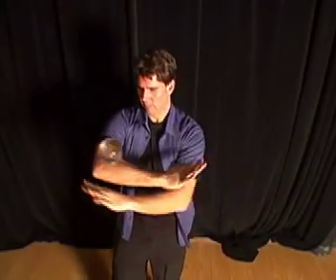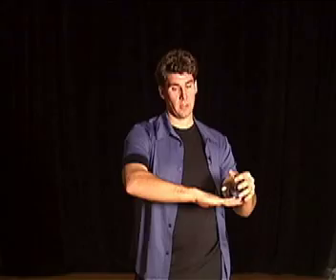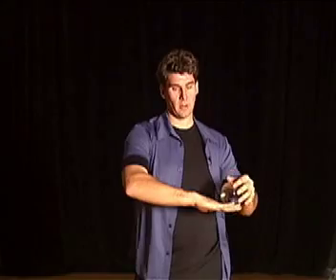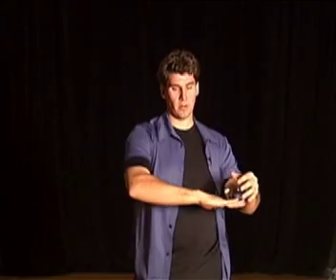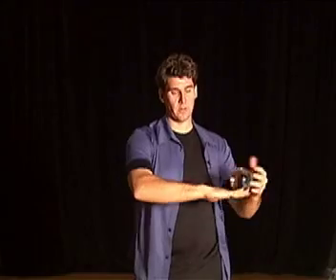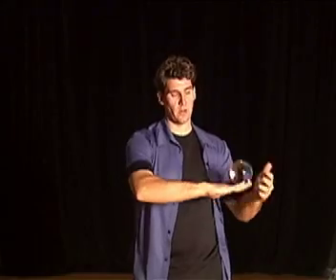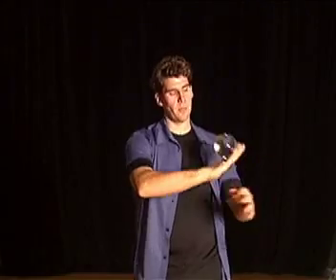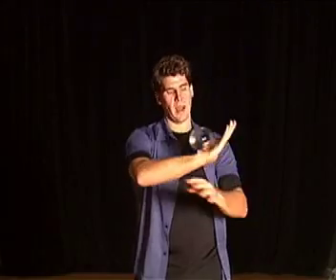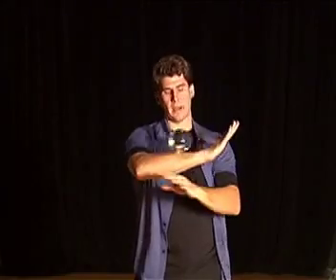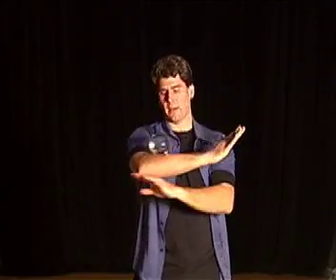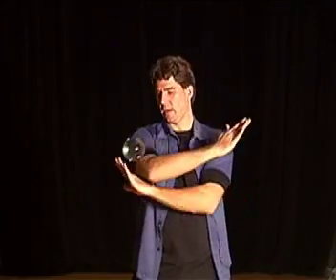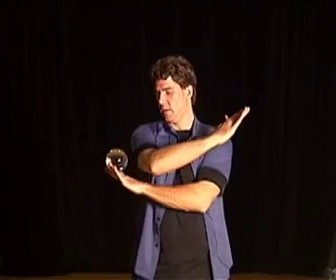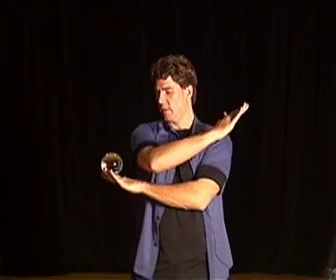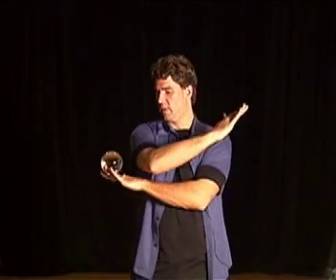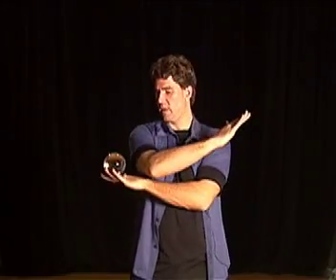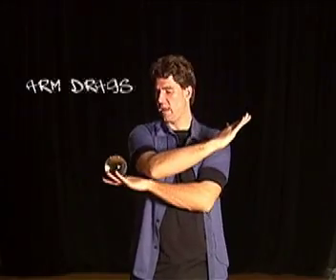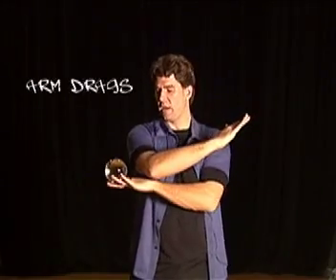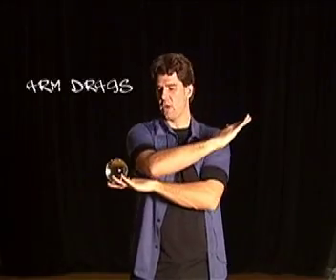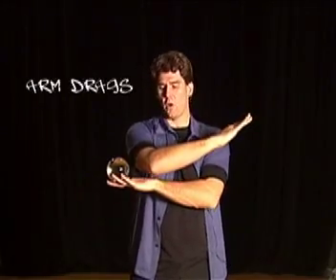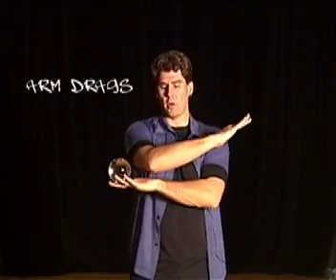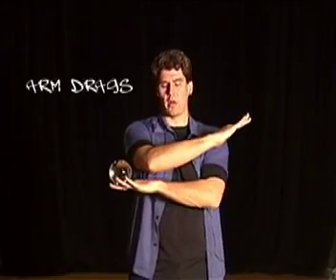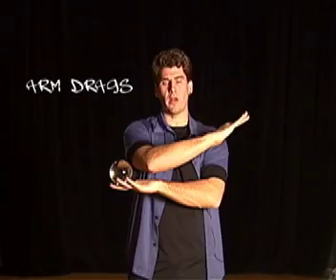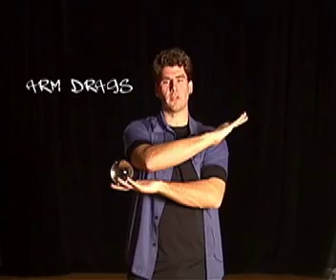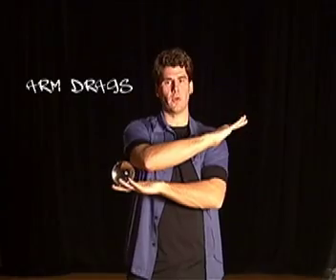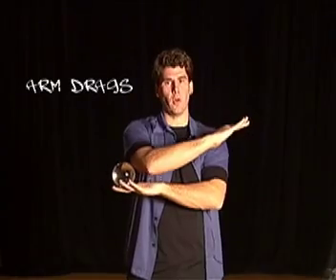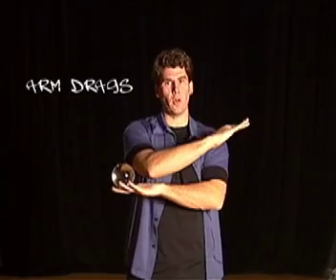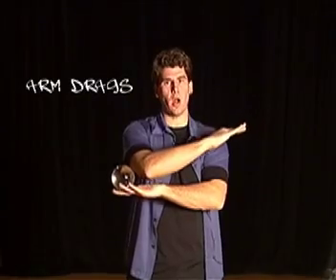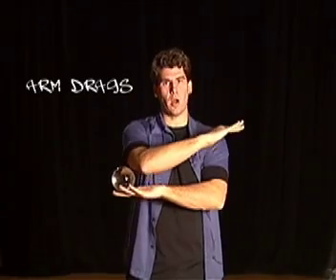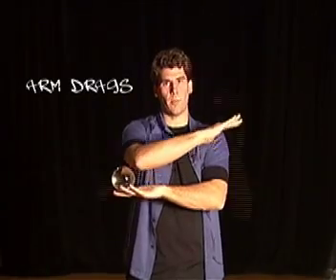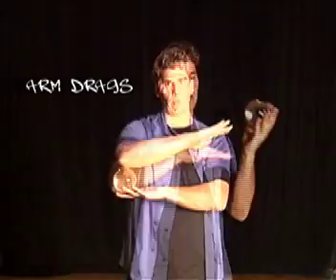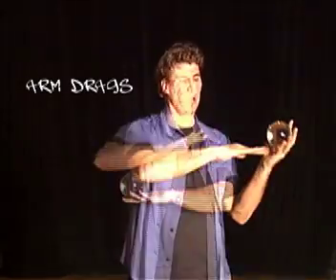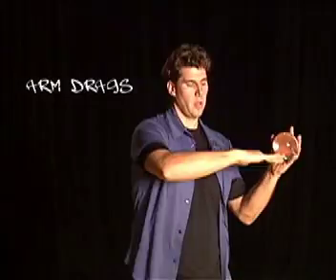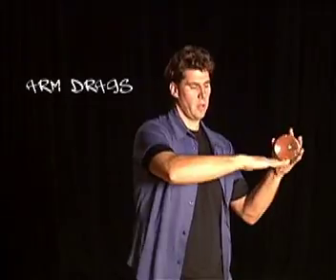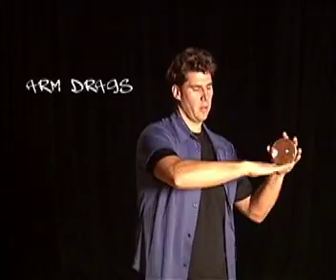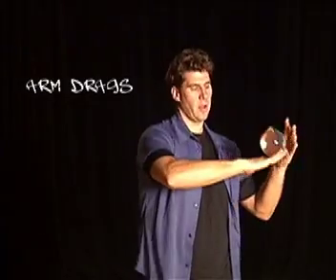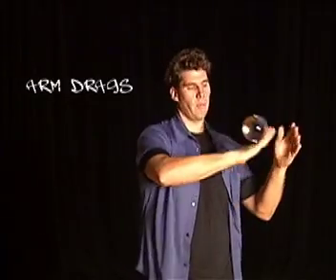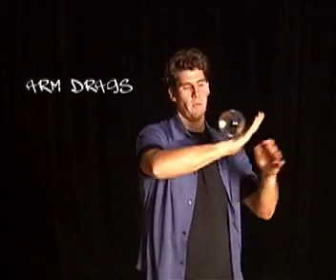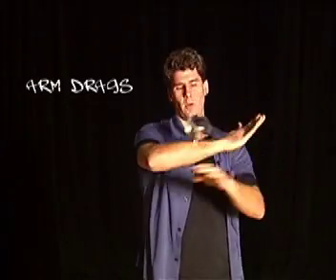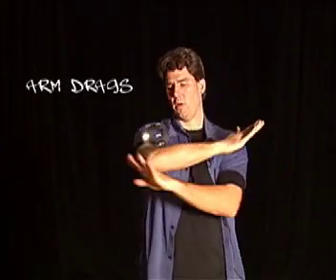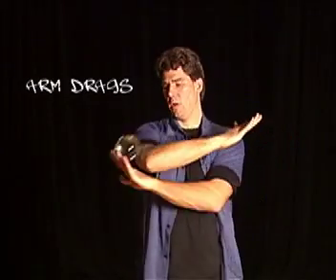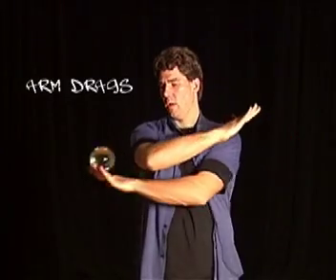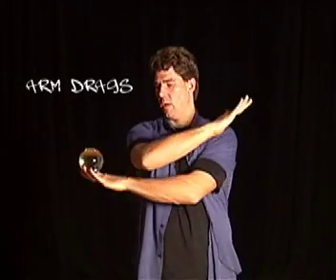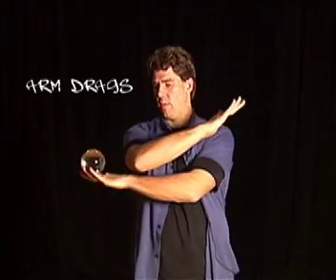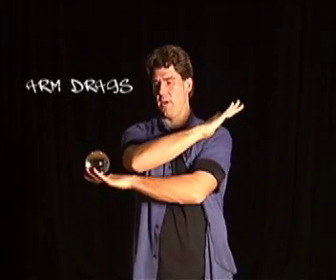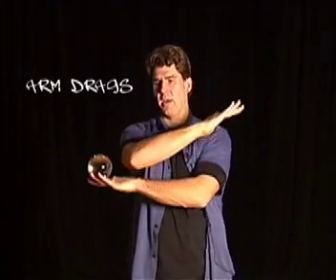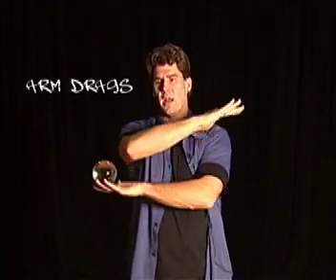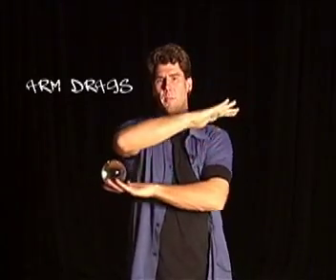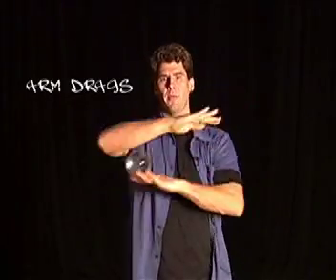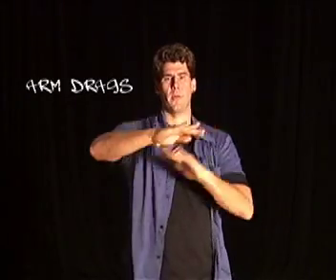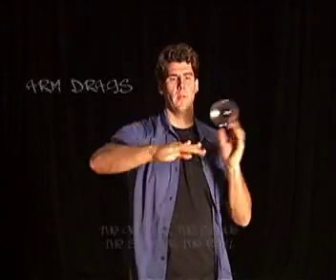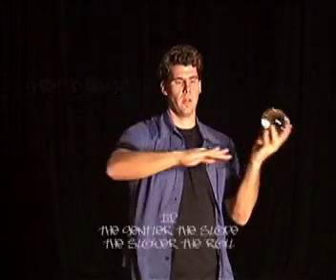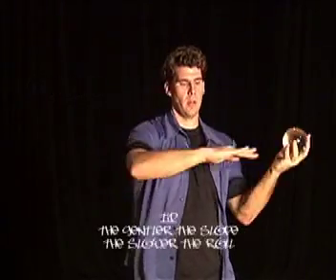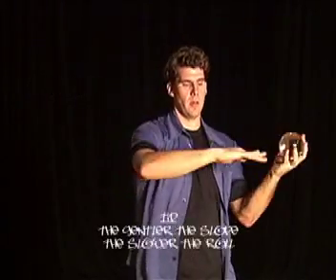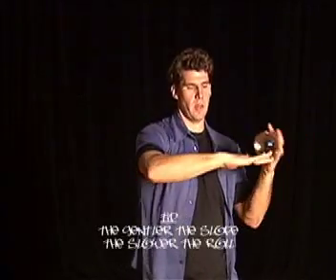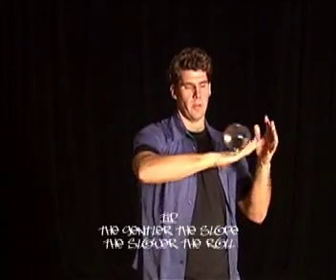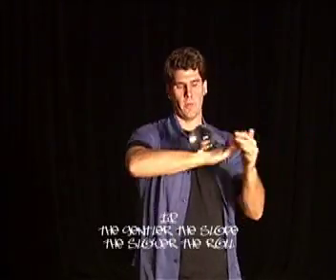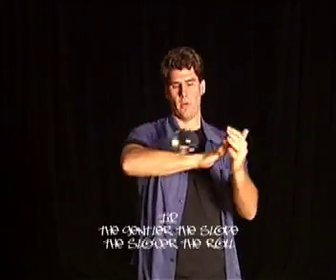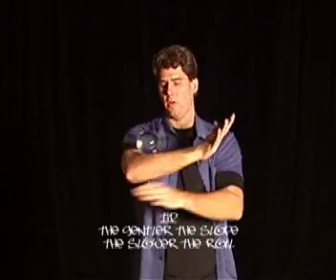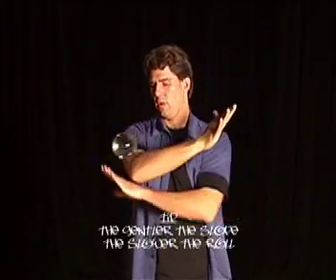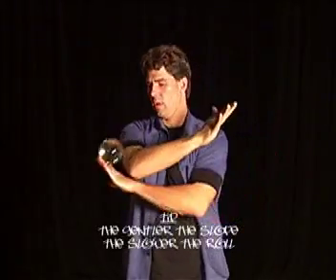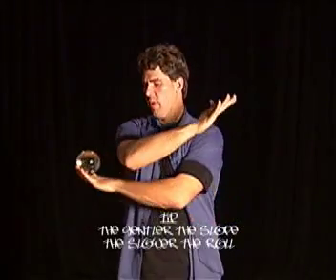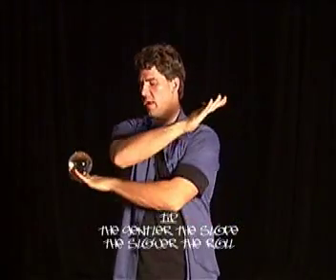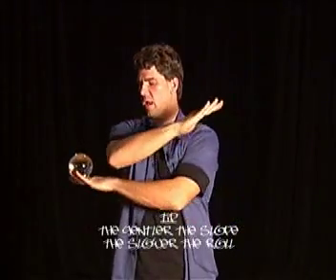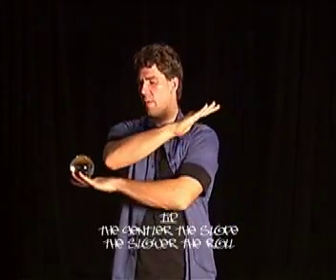Call this an arm drag — just letting it go across your whole arm, let it roll and pick it up, let it roll, pick it up.